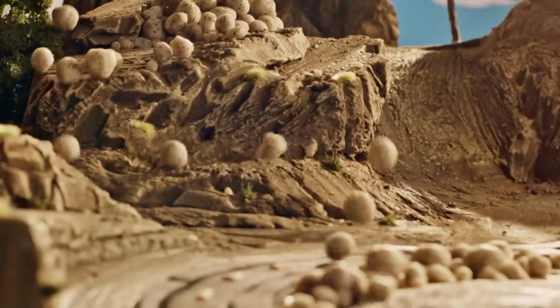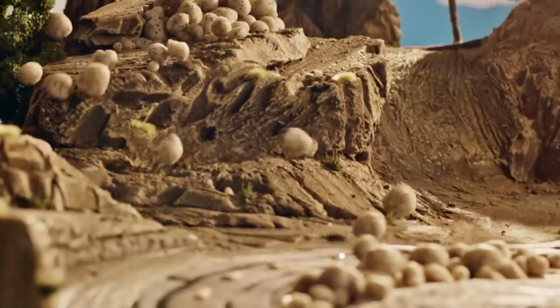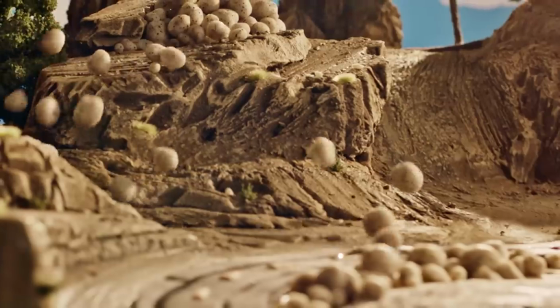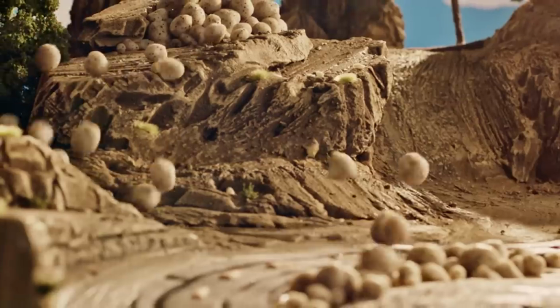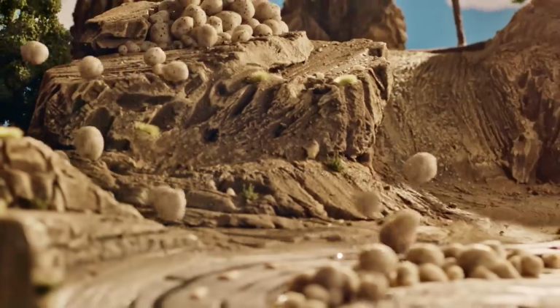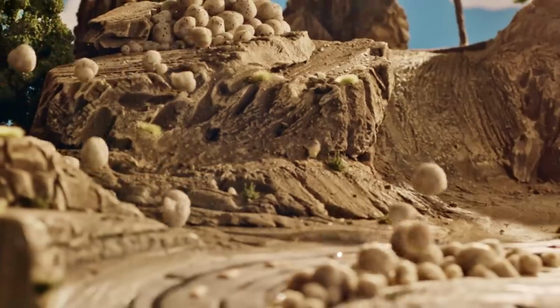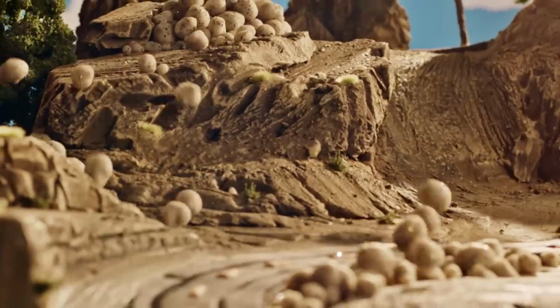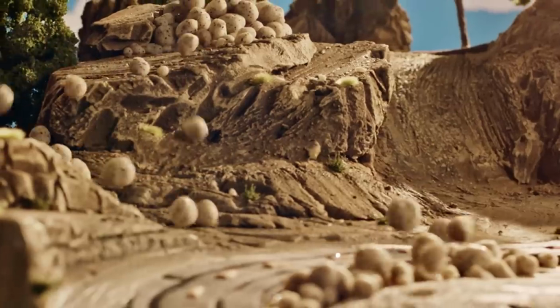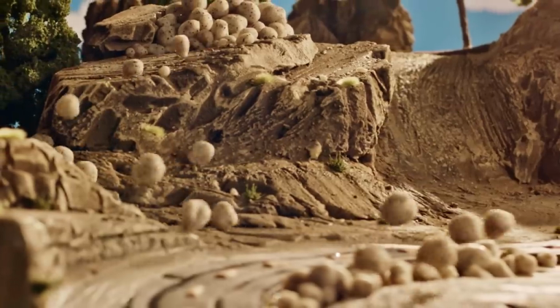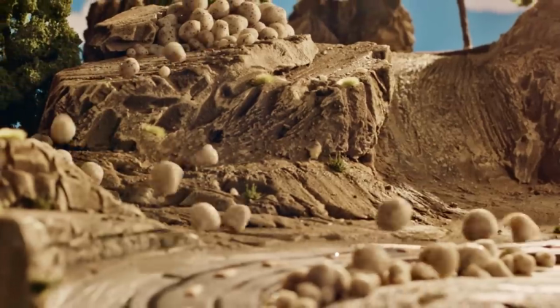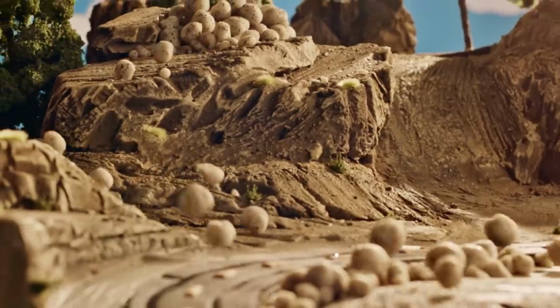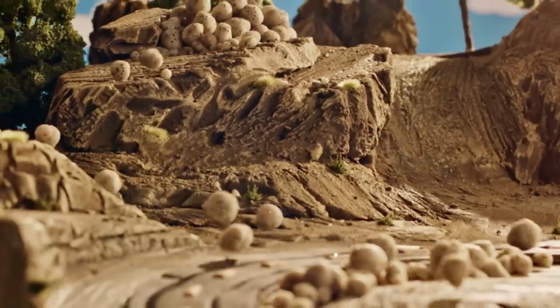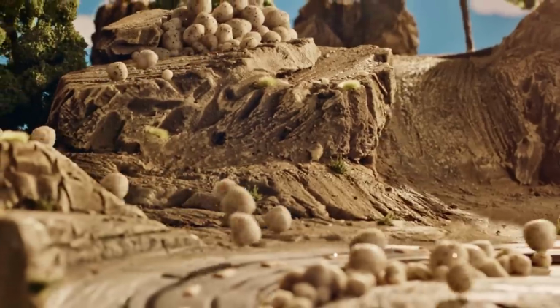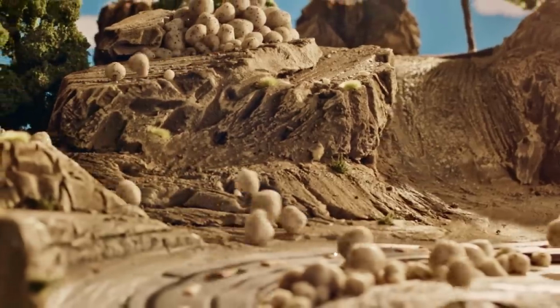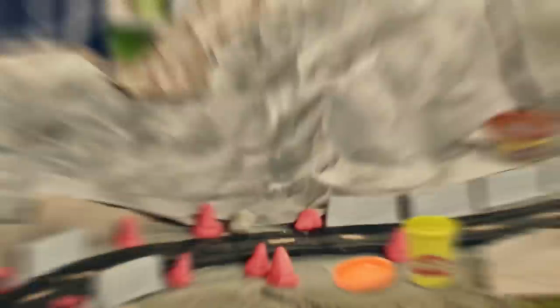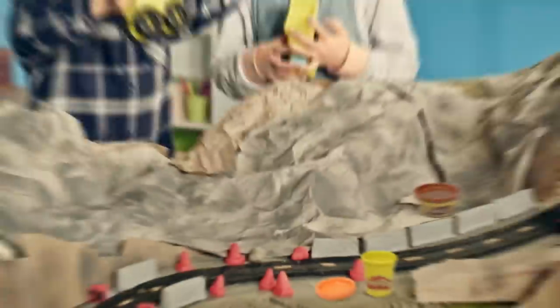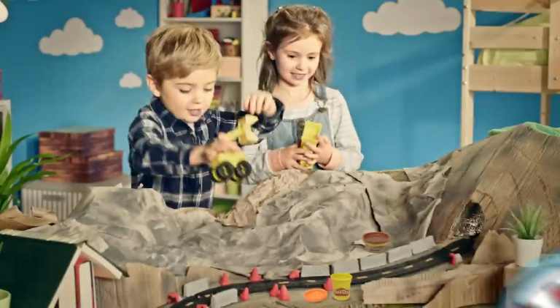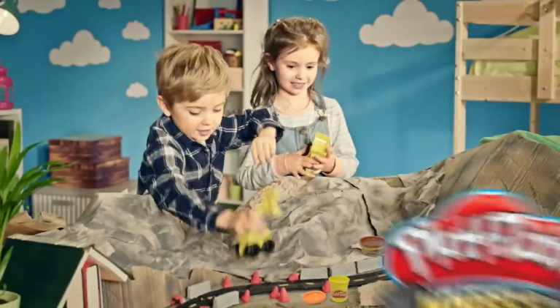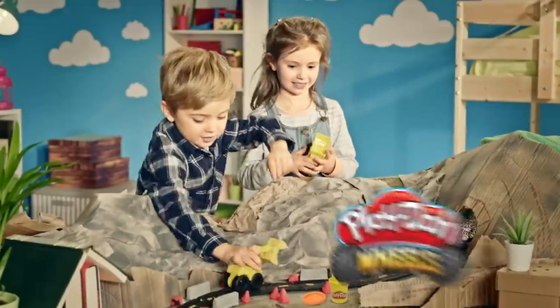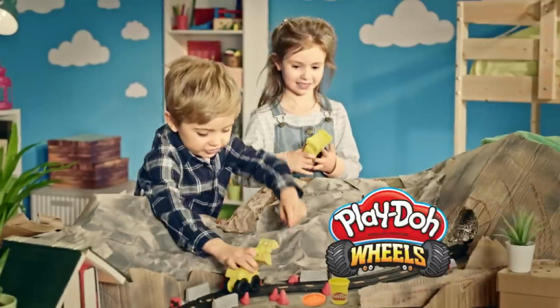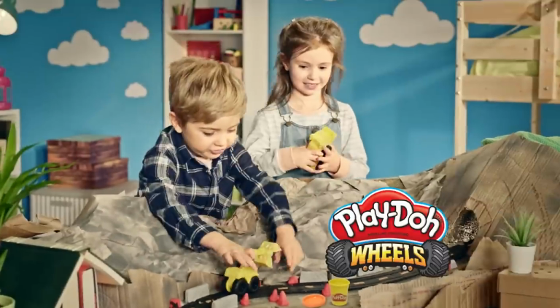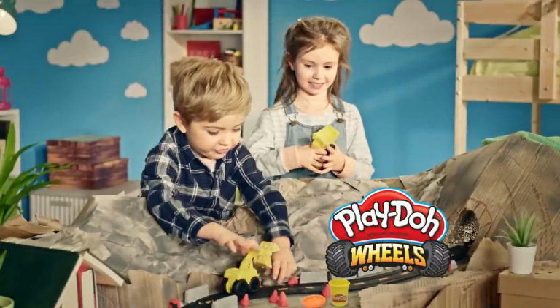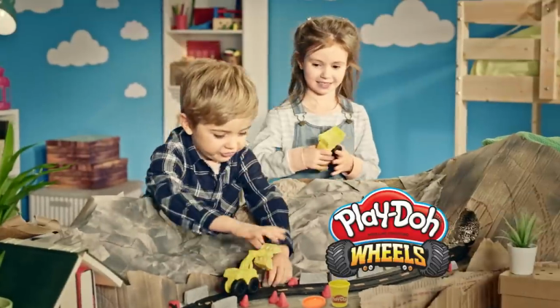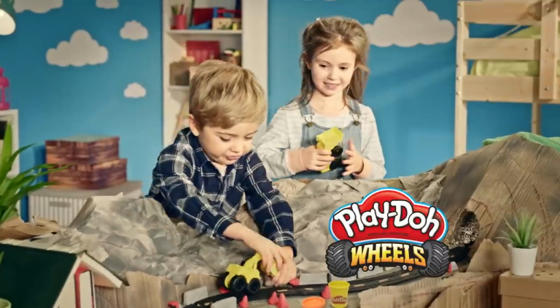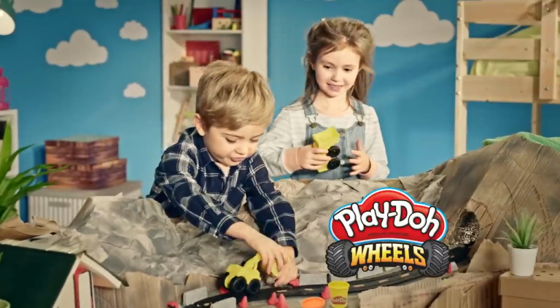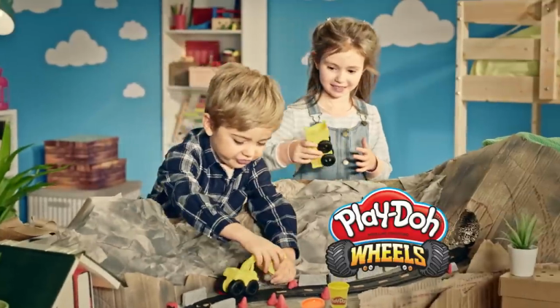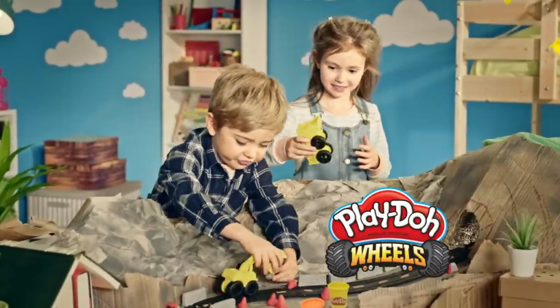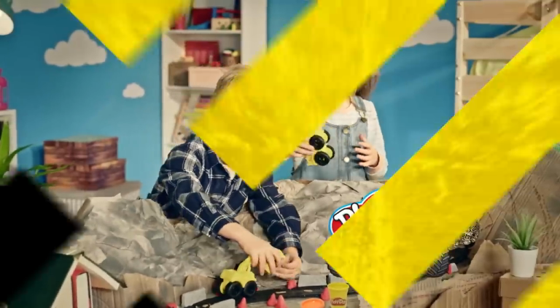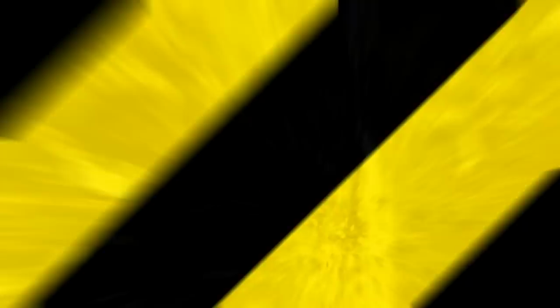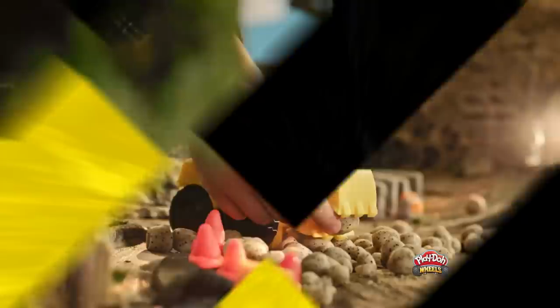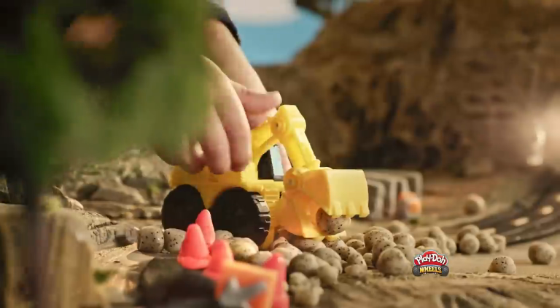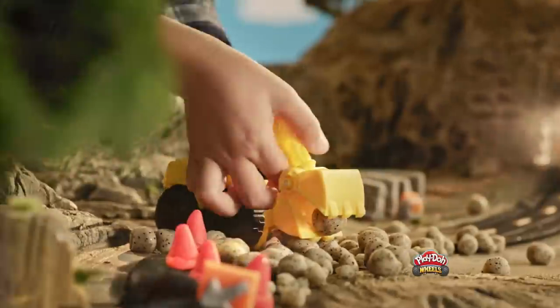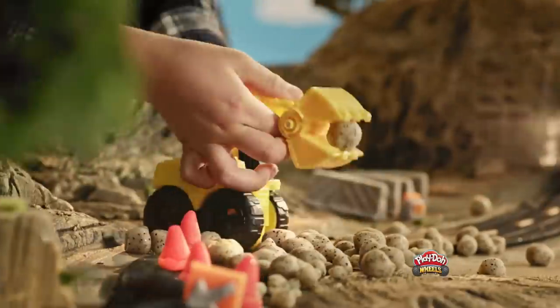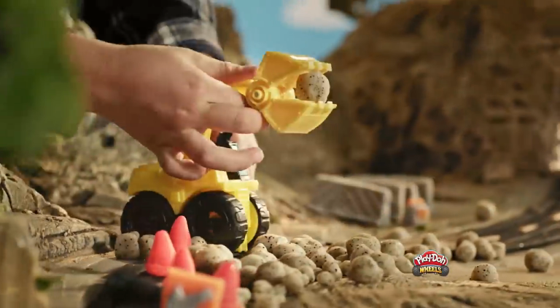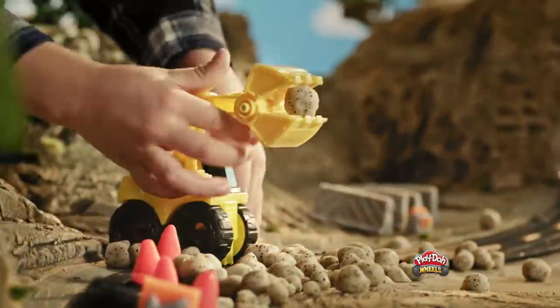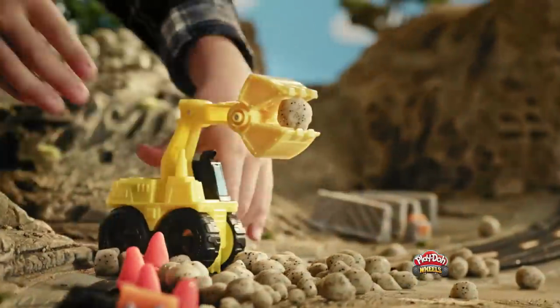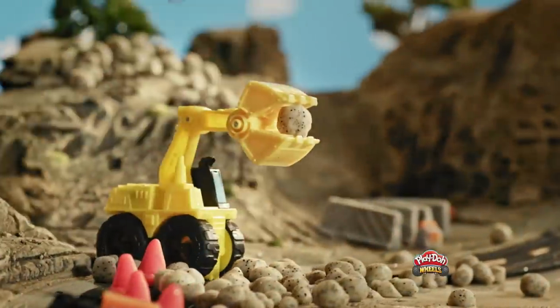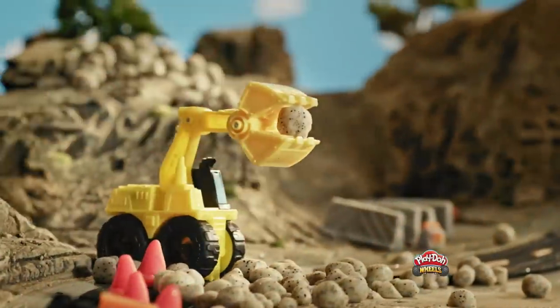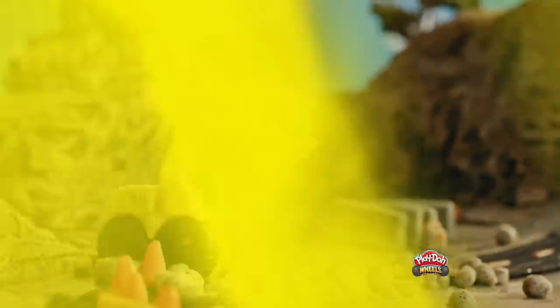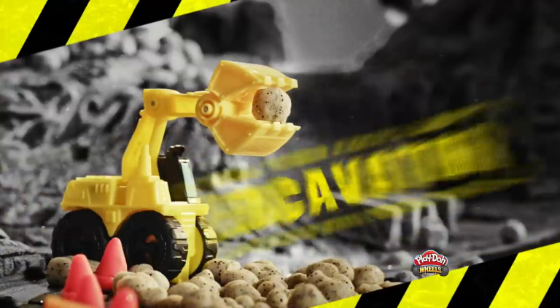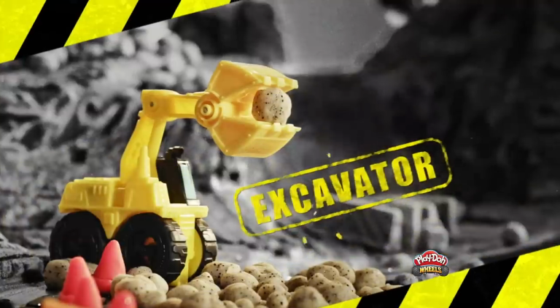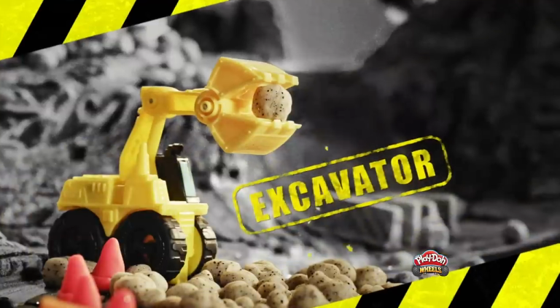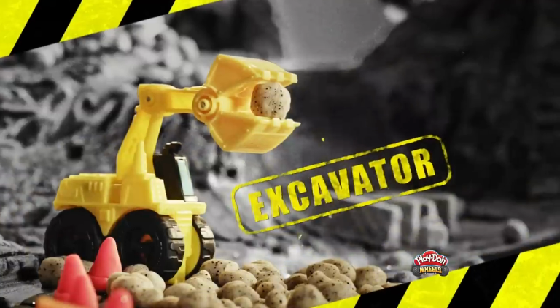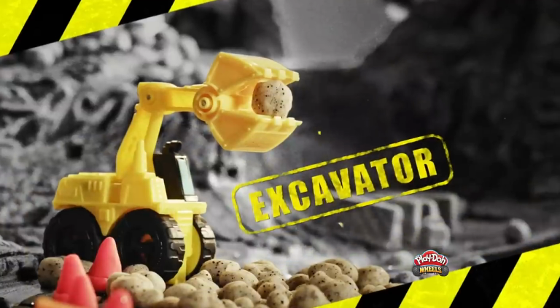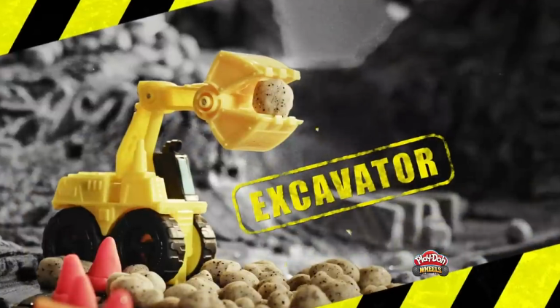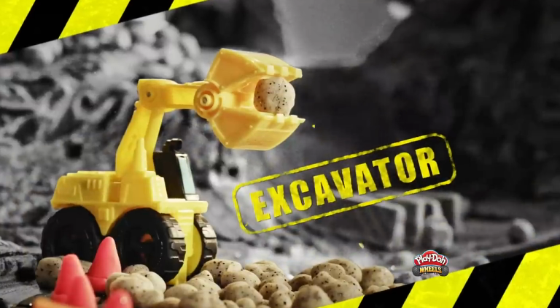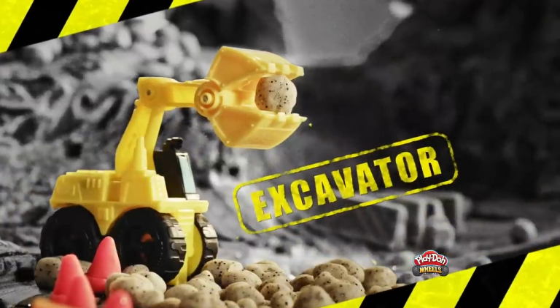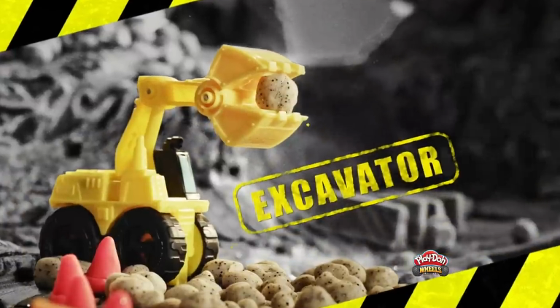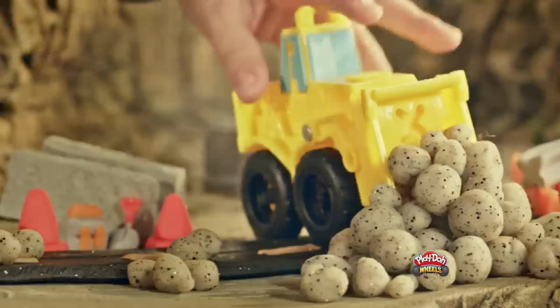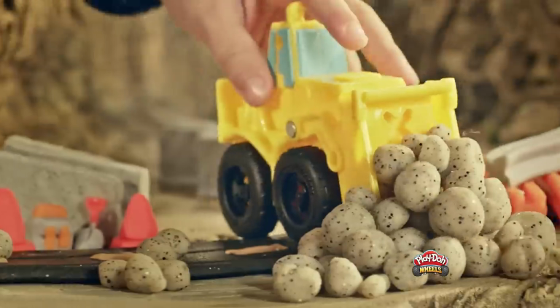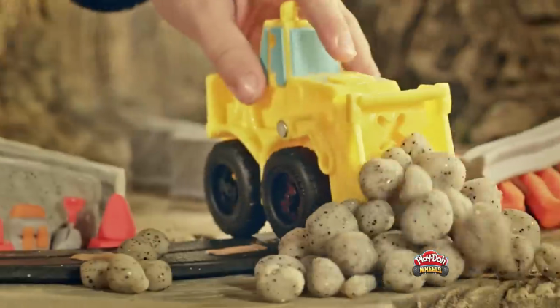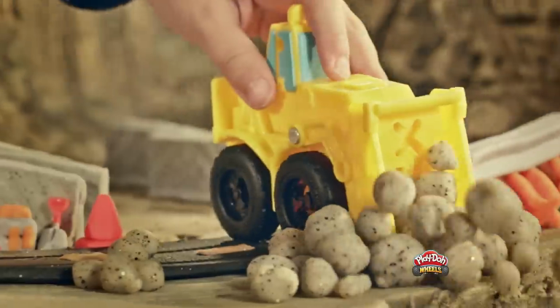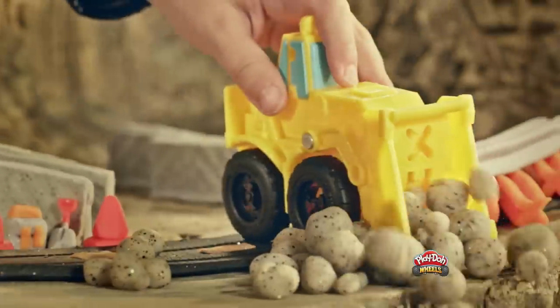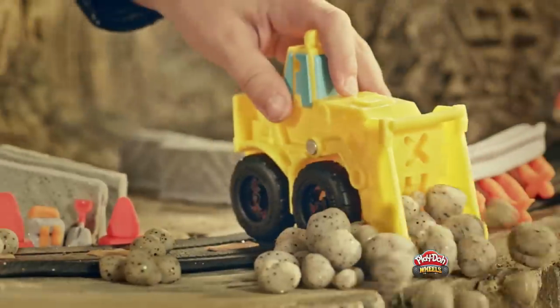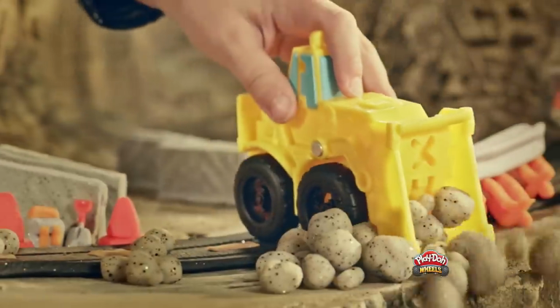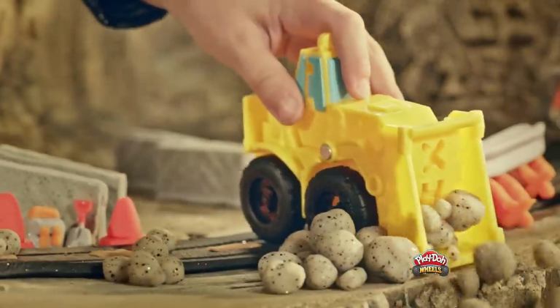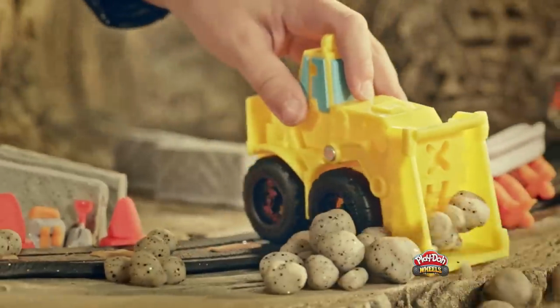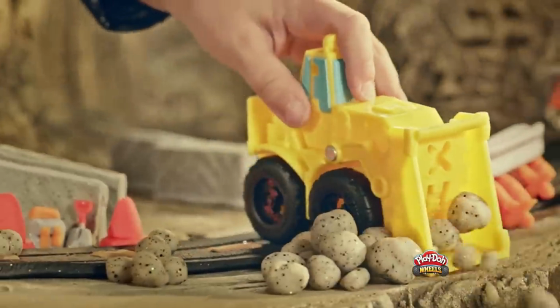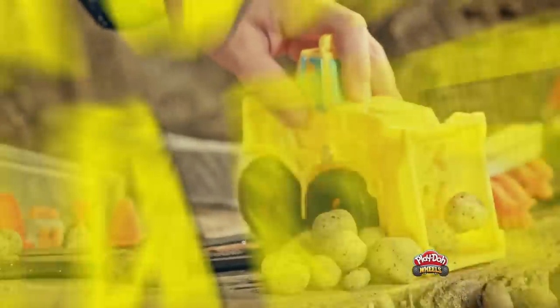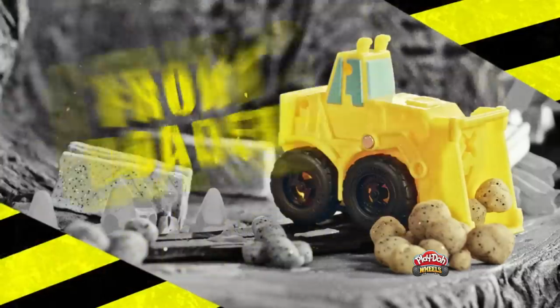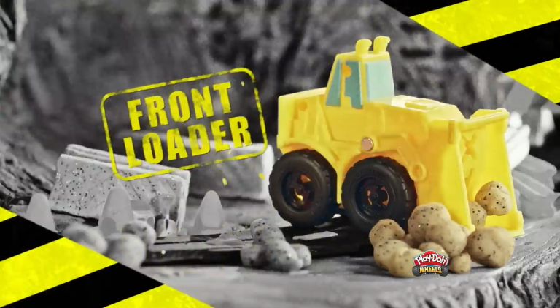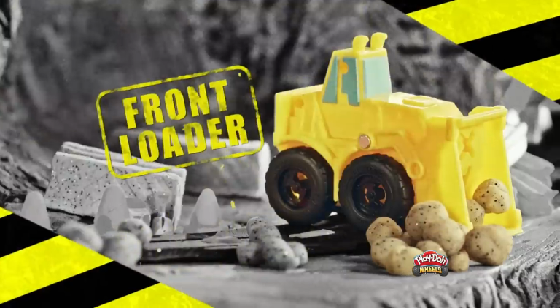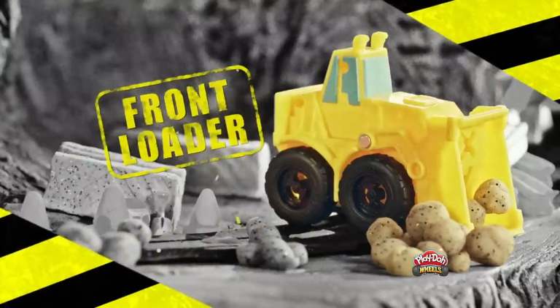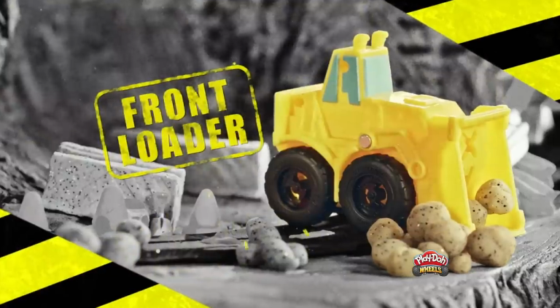Rocks on the road! Play-Doh Wheels to the rescue! First, scoop the stones with the excavator. Now, clear the way with the front loader.